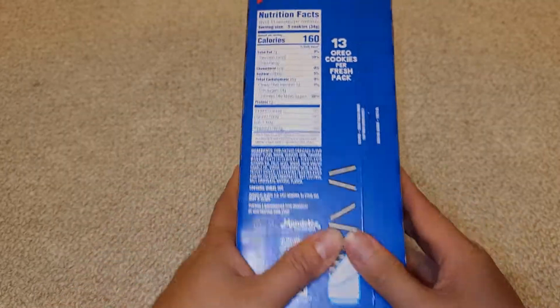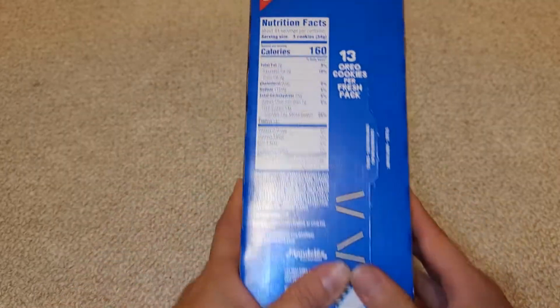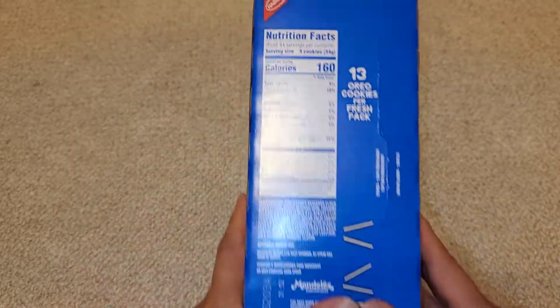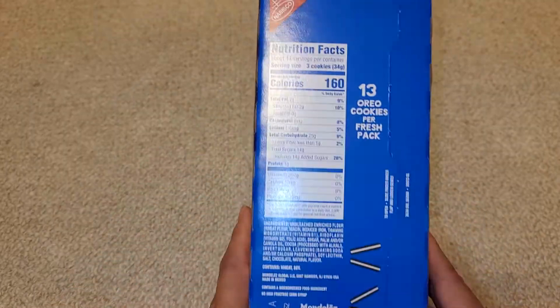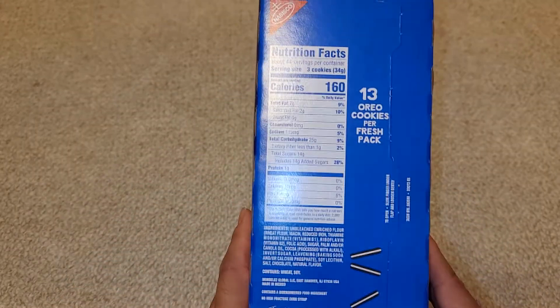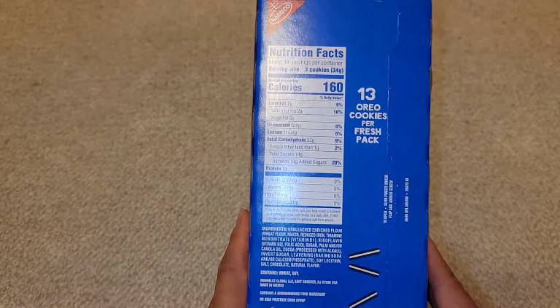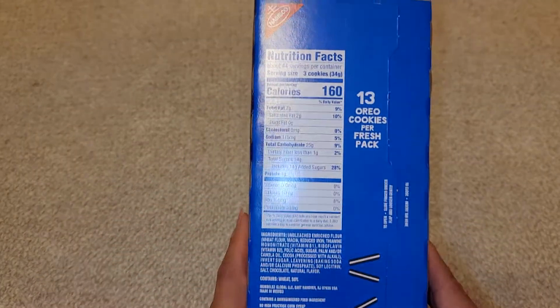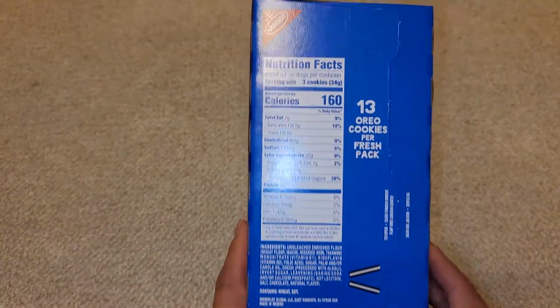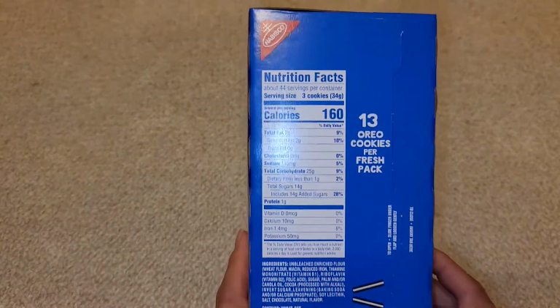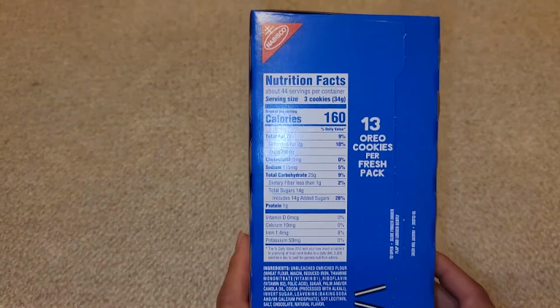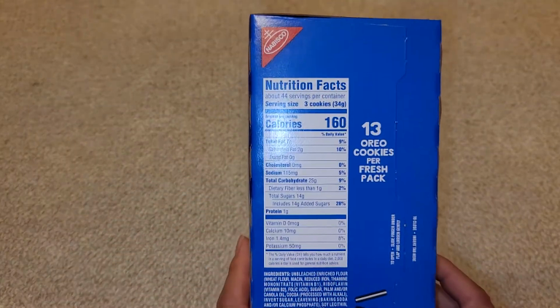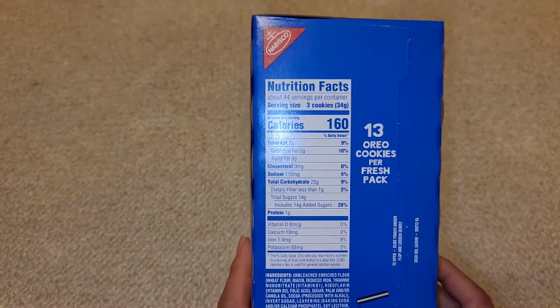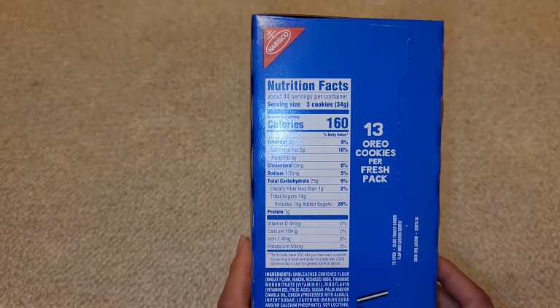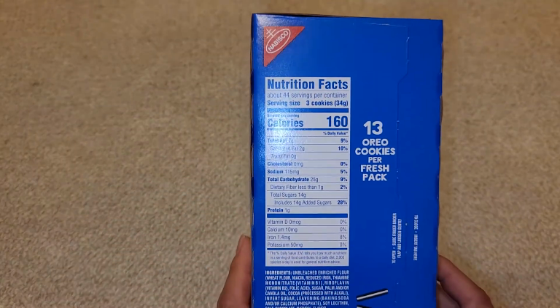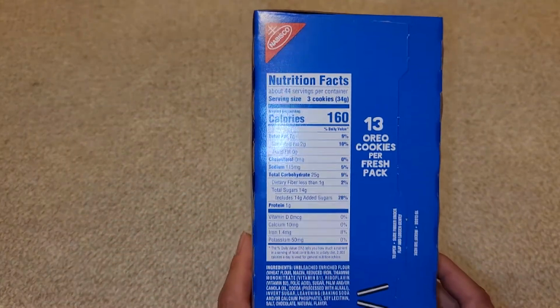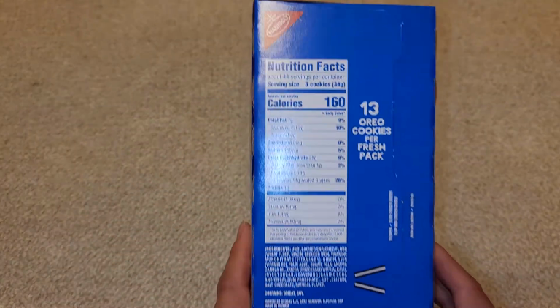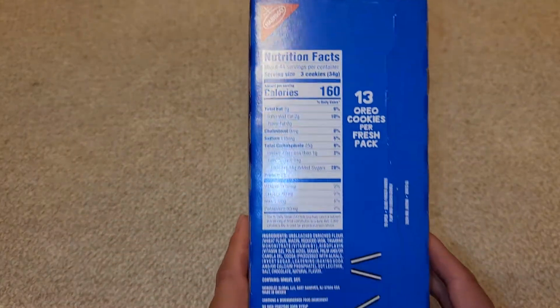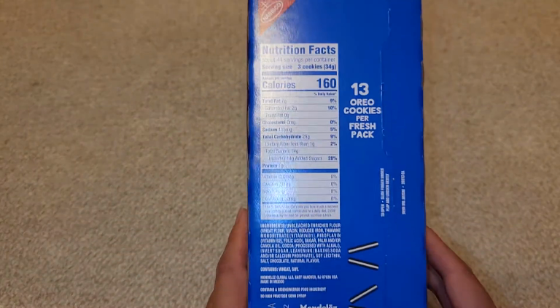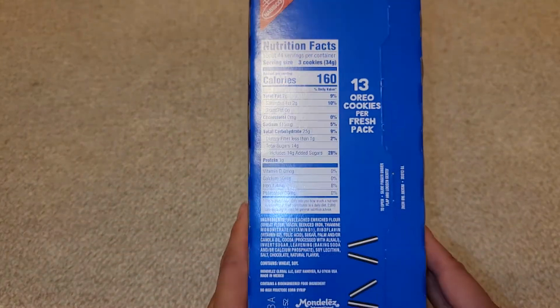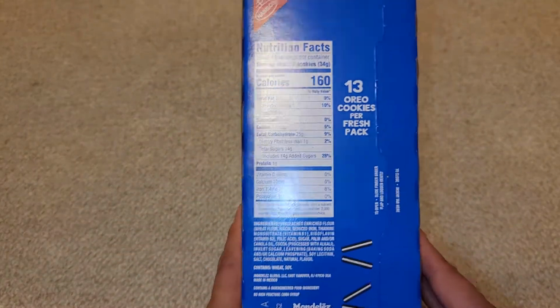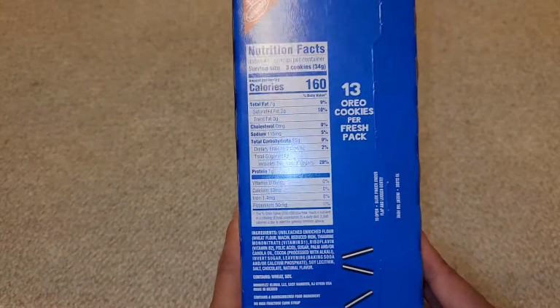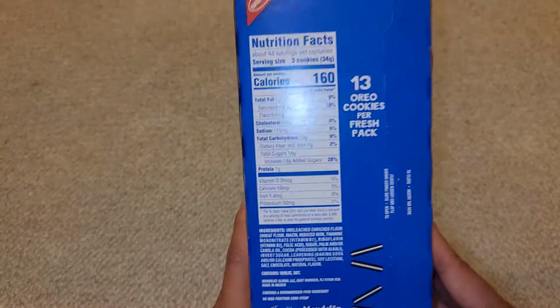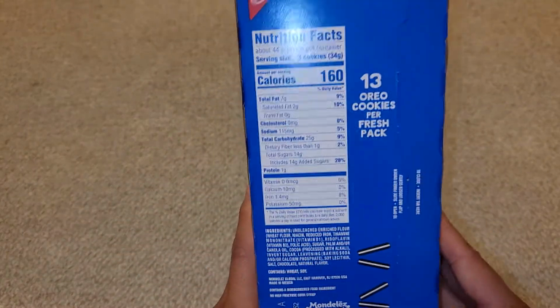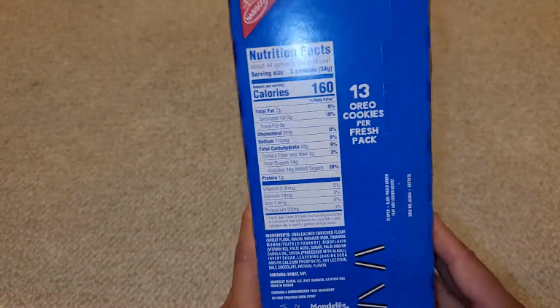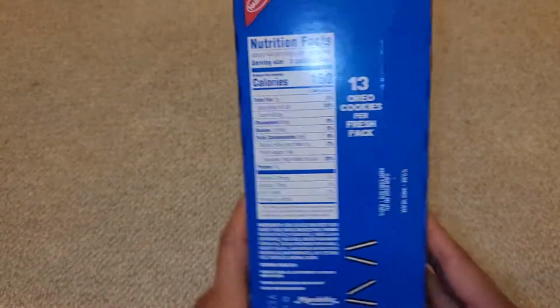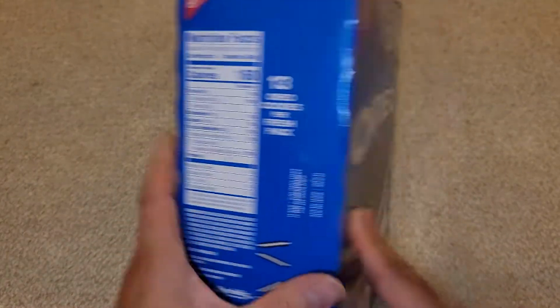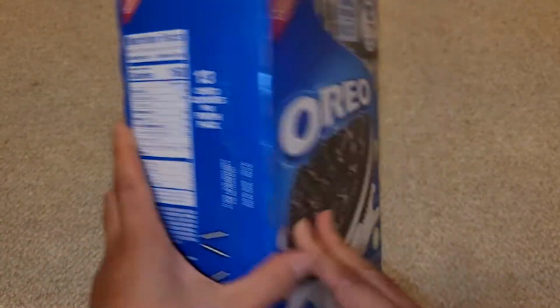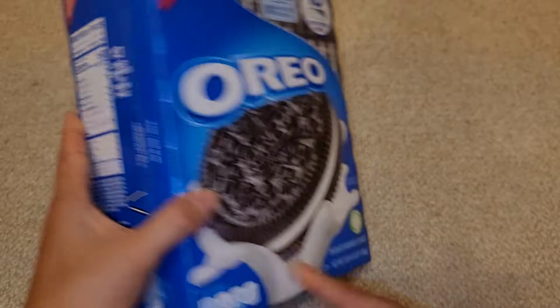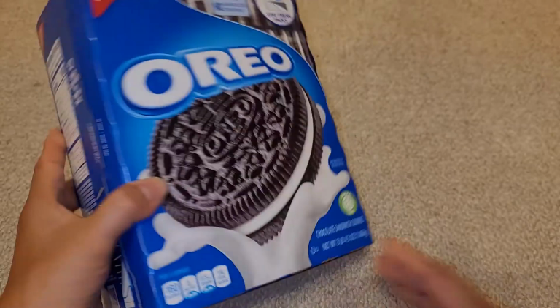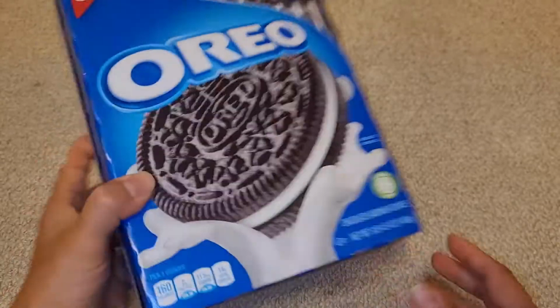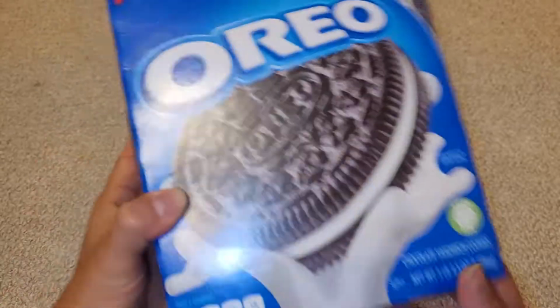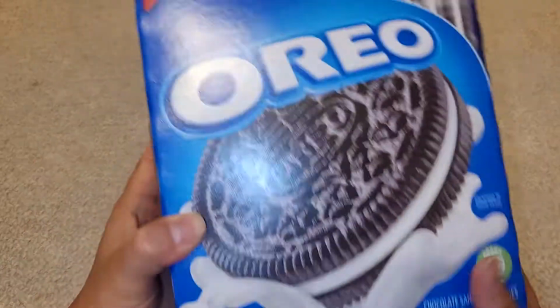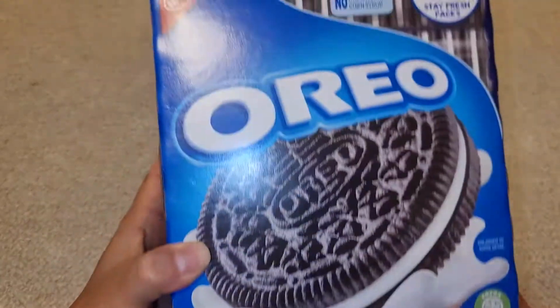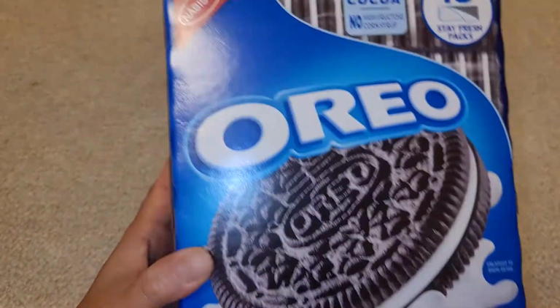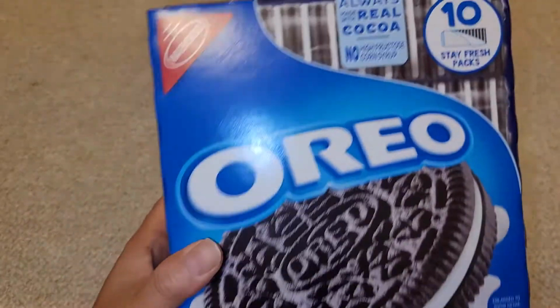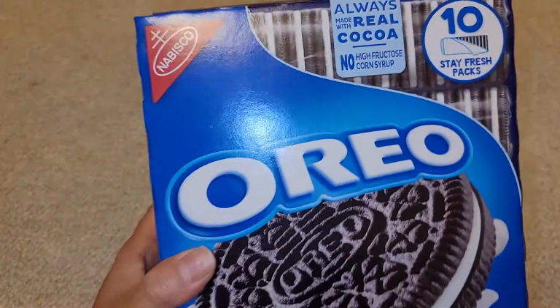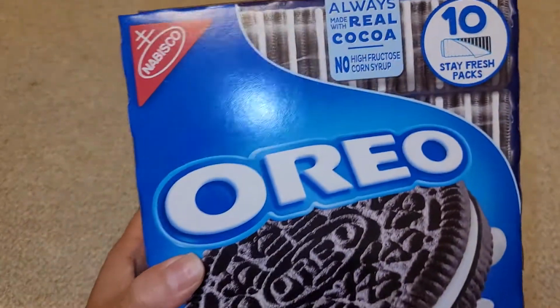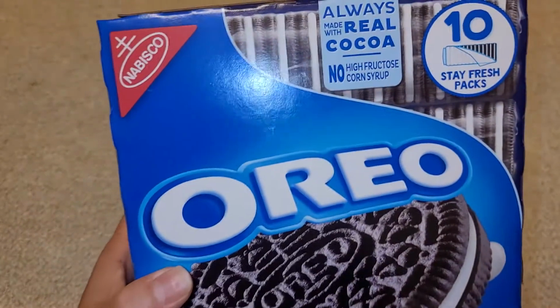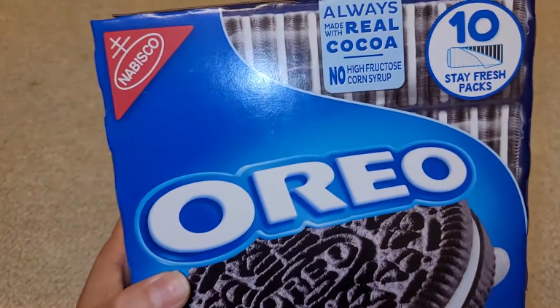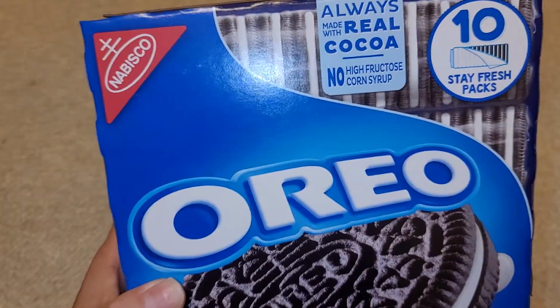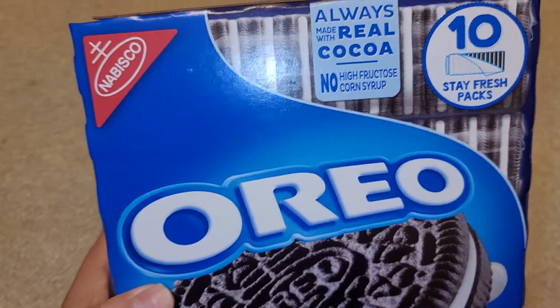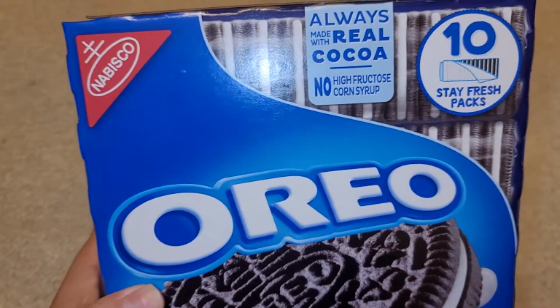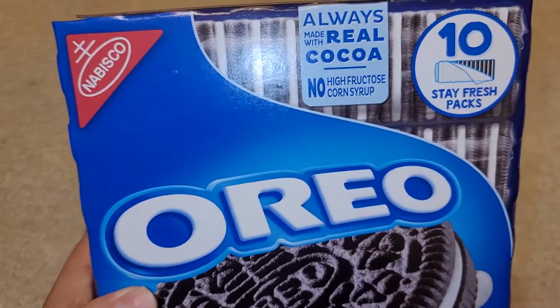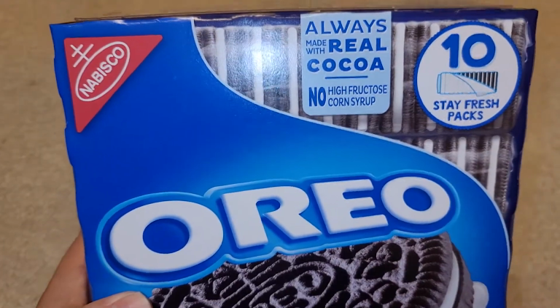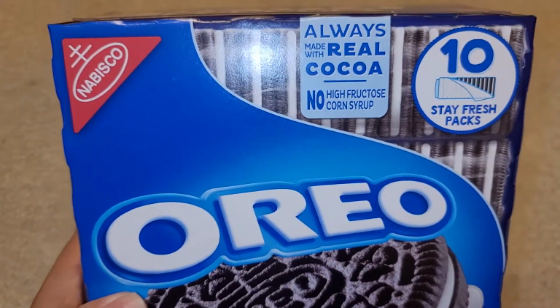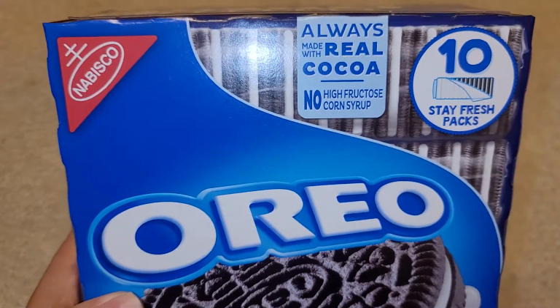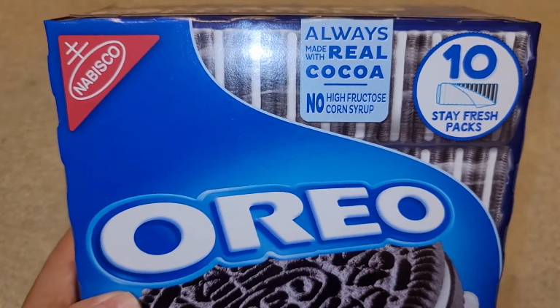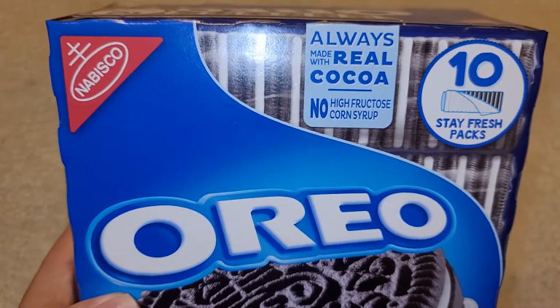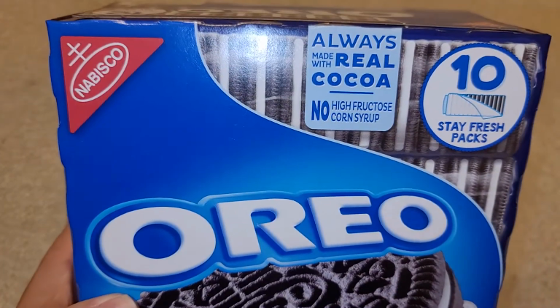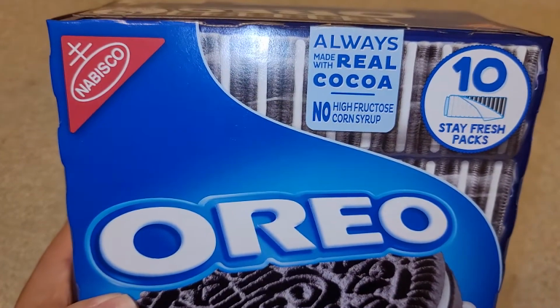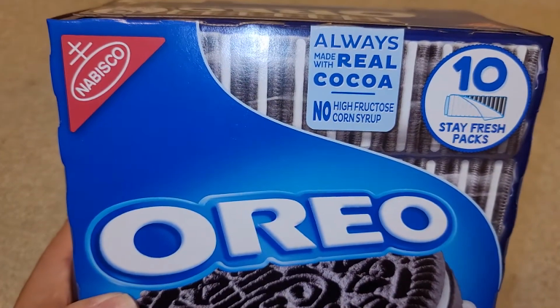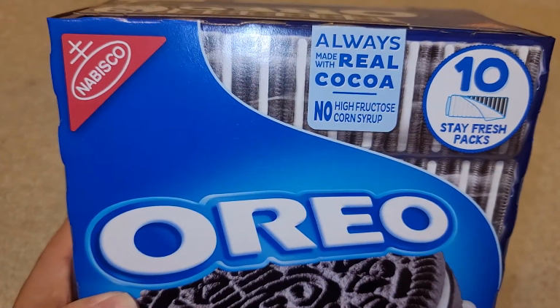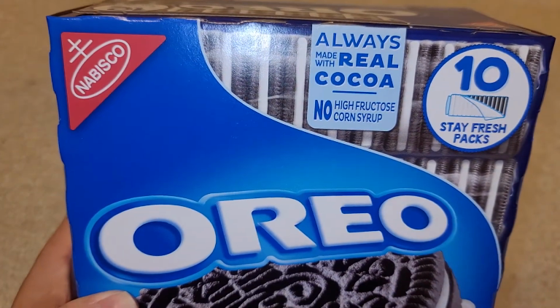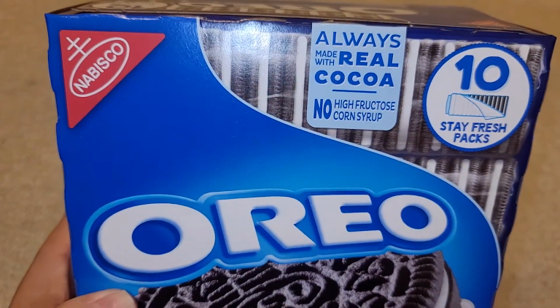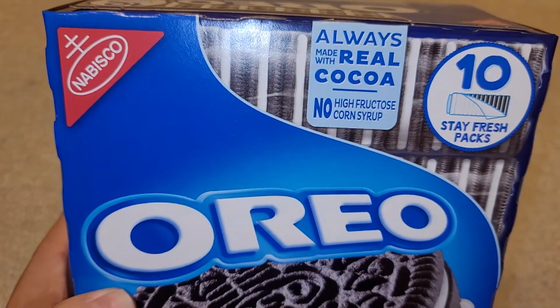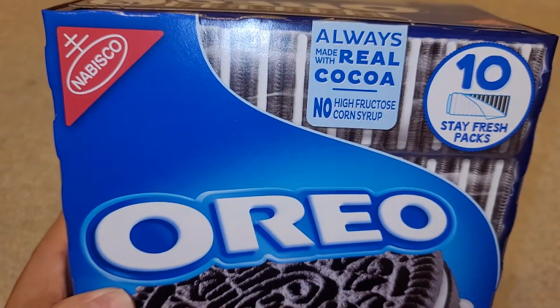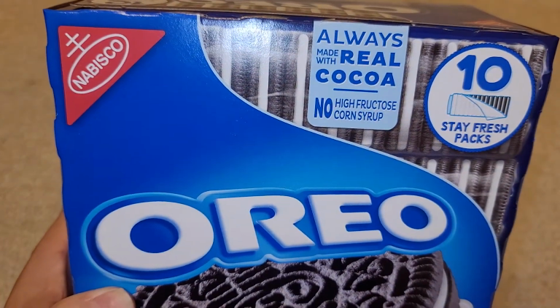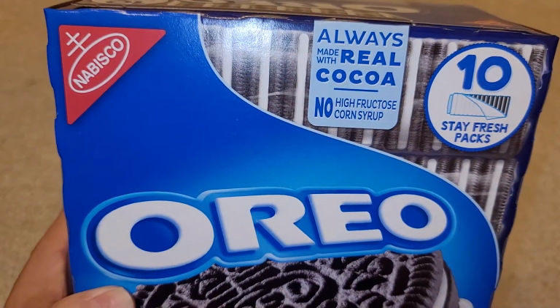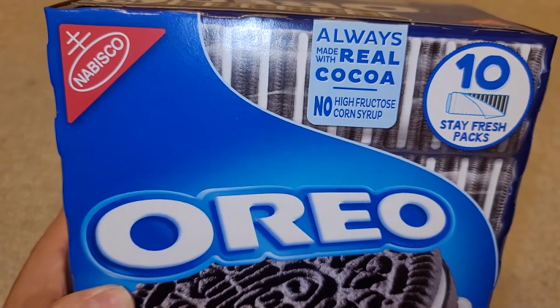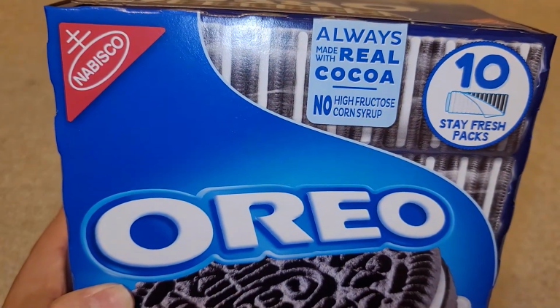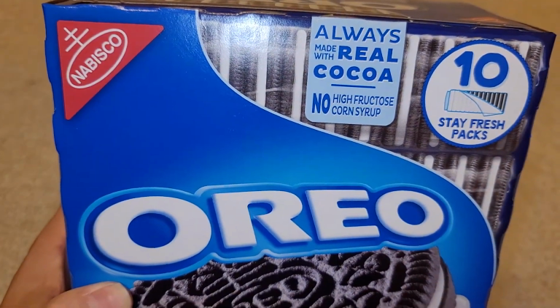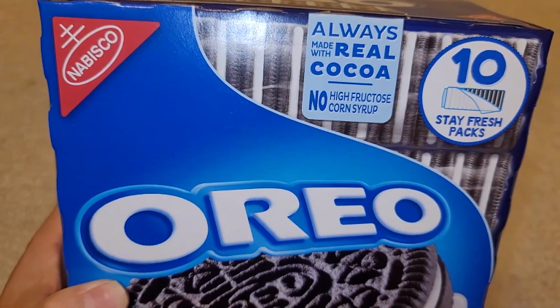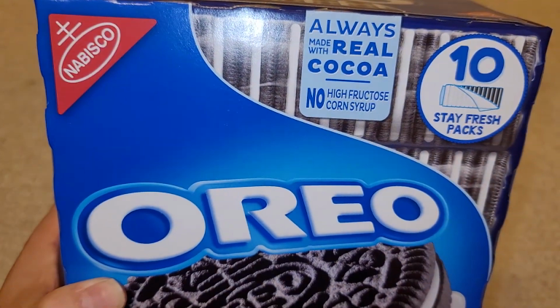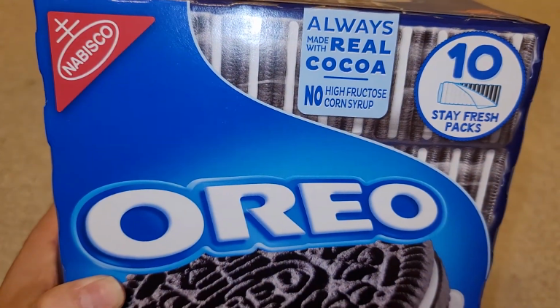But if you eat a lot of Oreos, then this is a pretty good deal. It's always made with real cocoa — there you go.